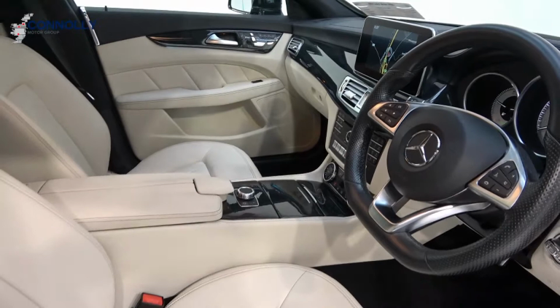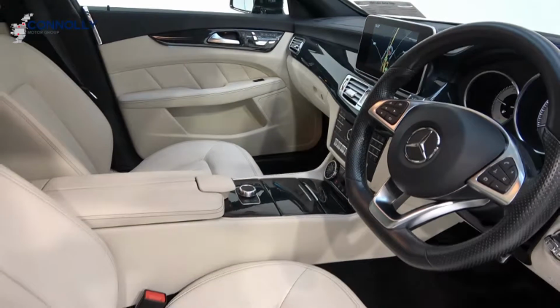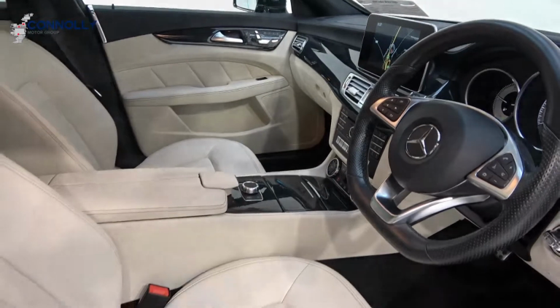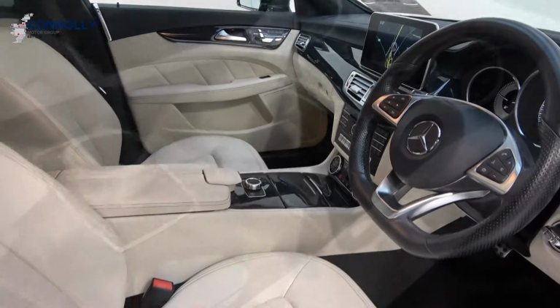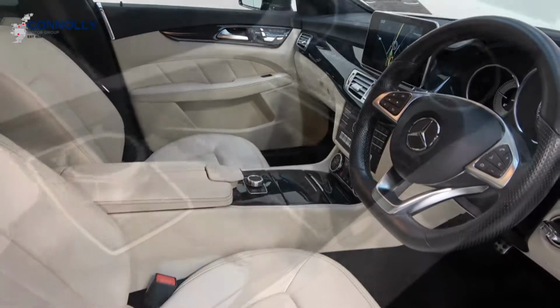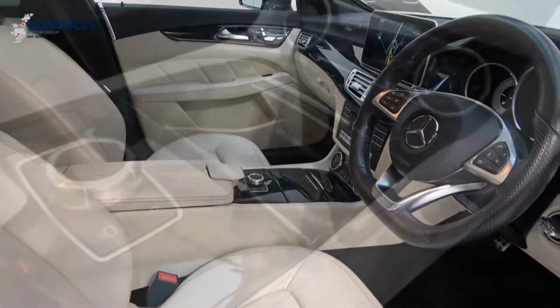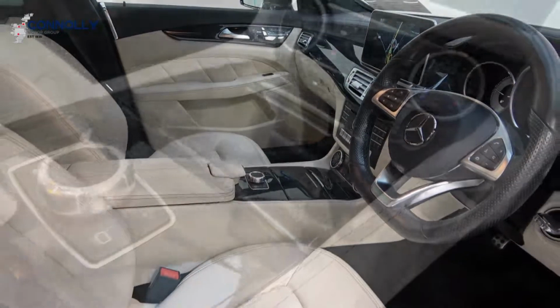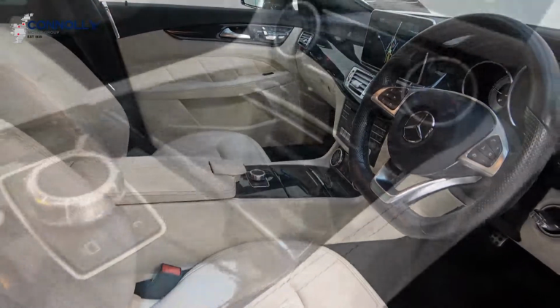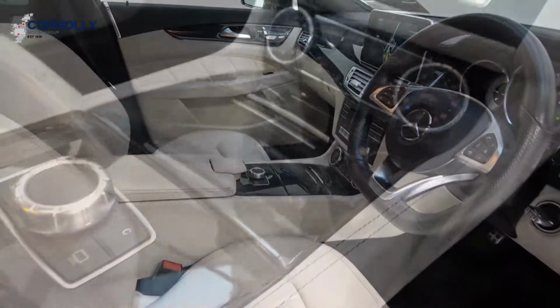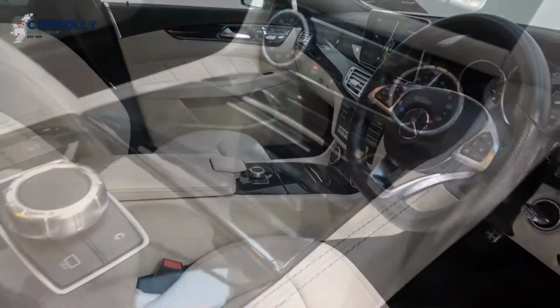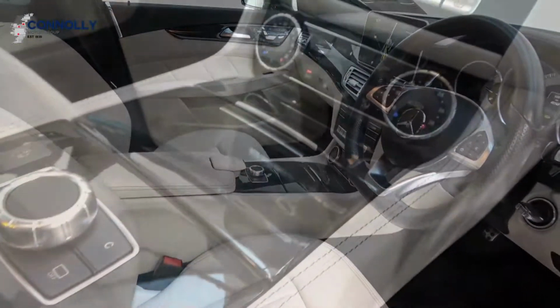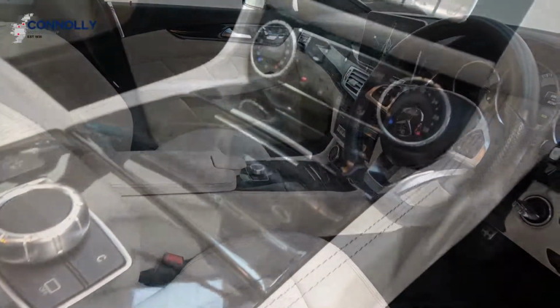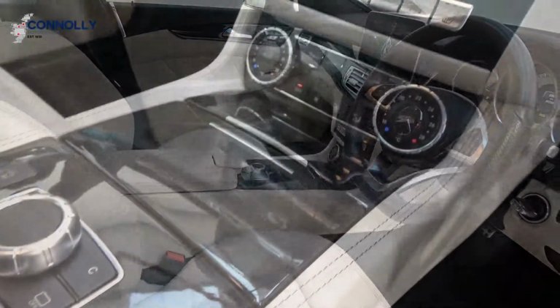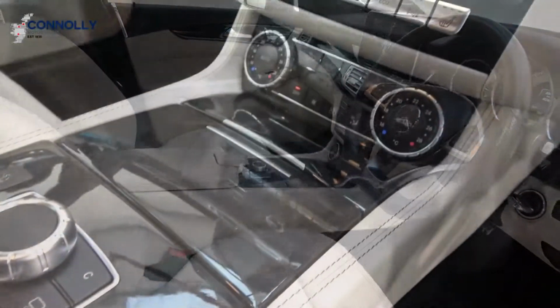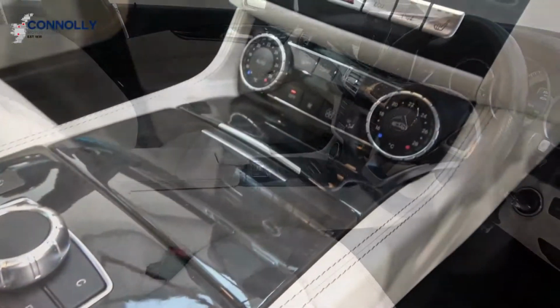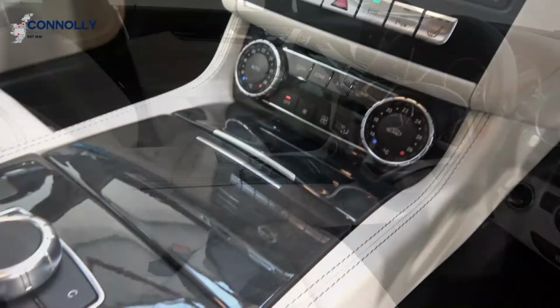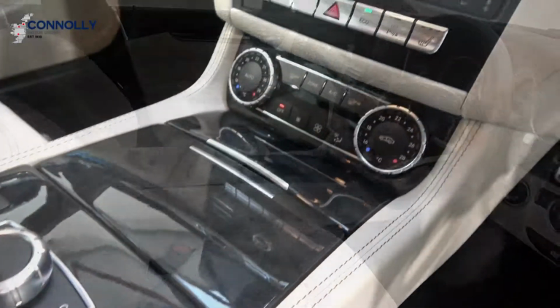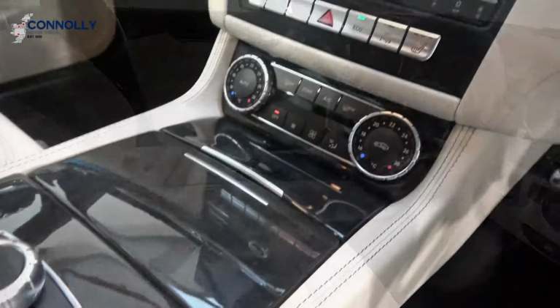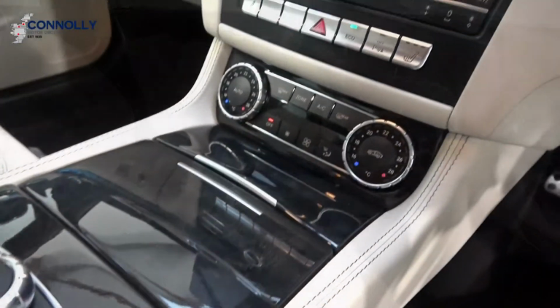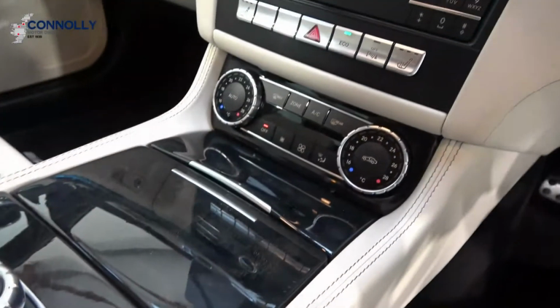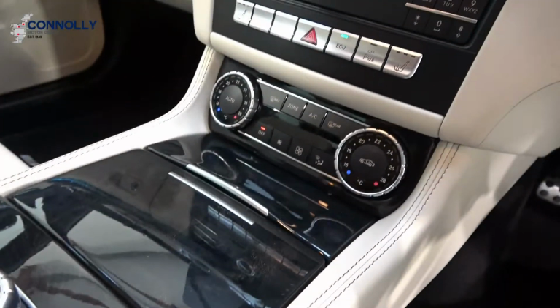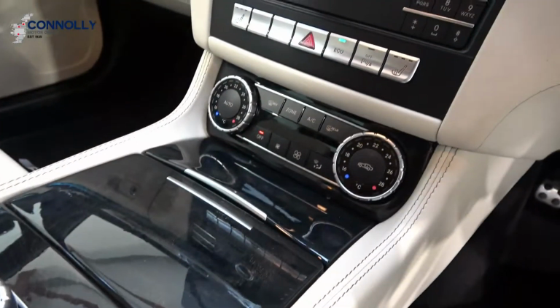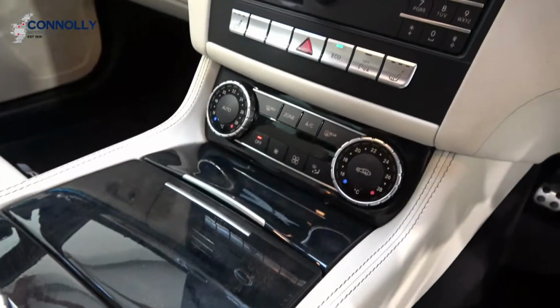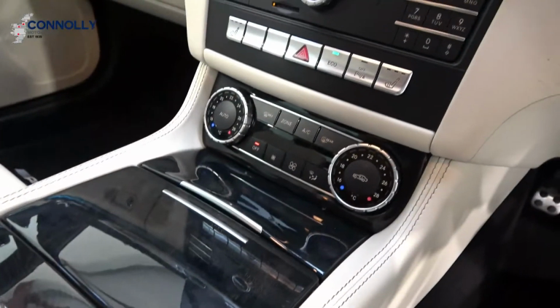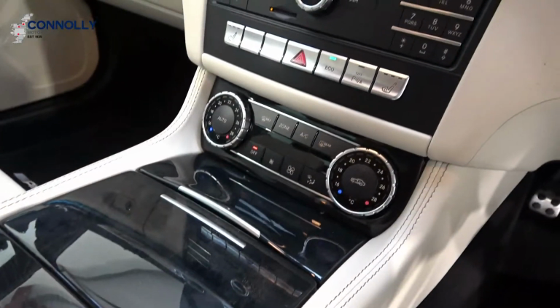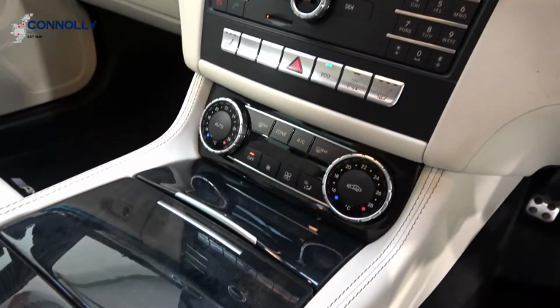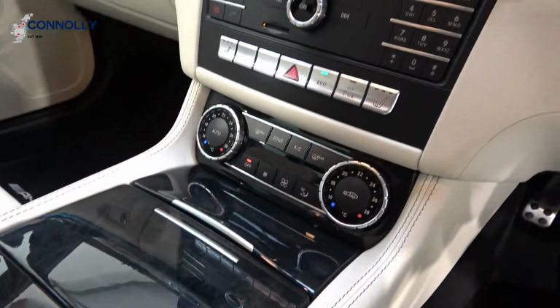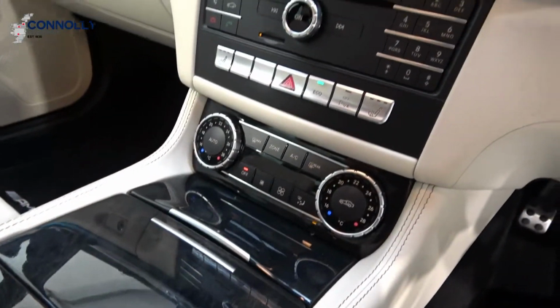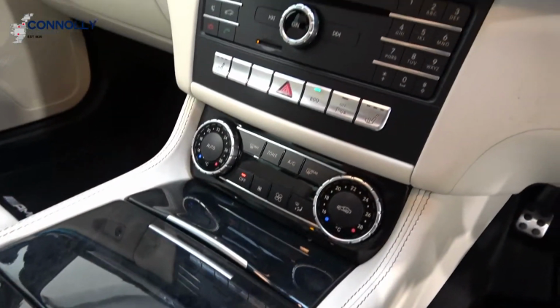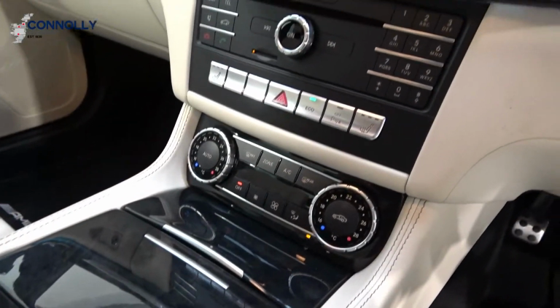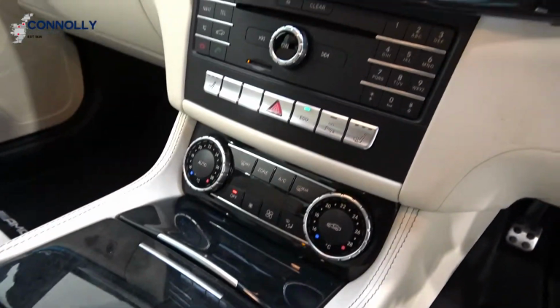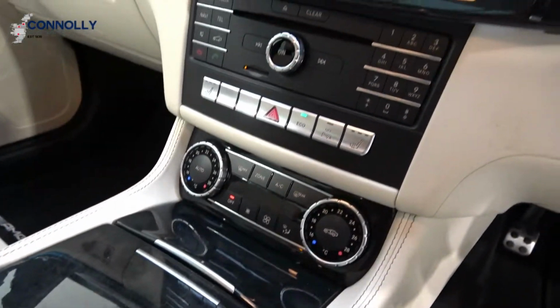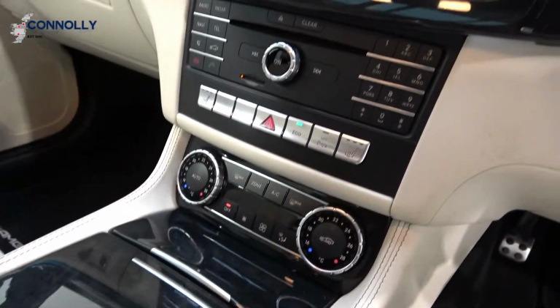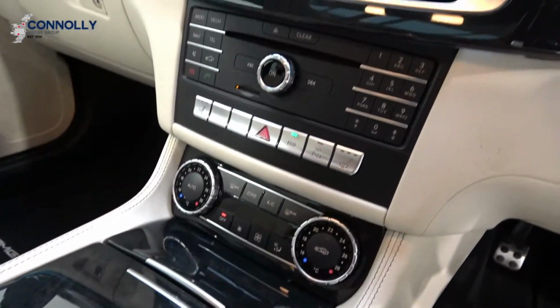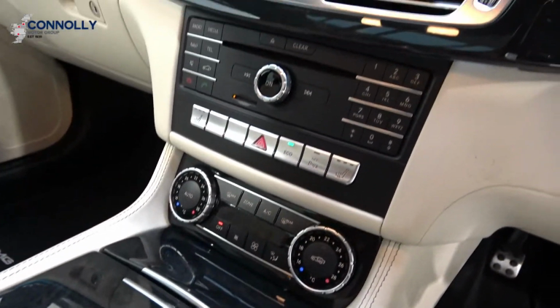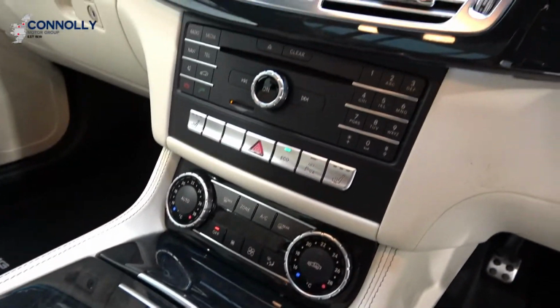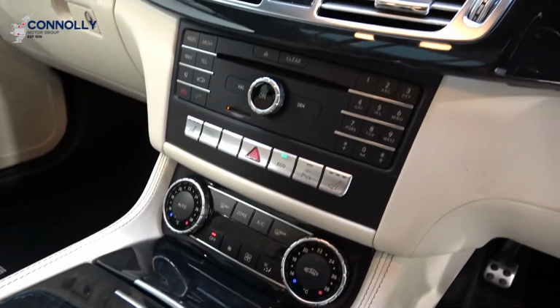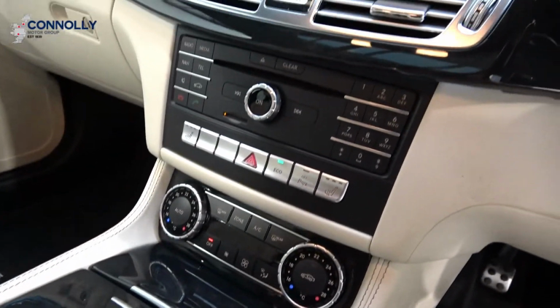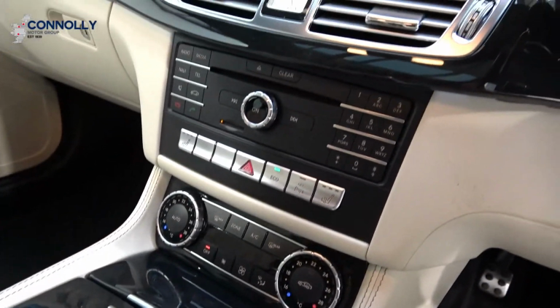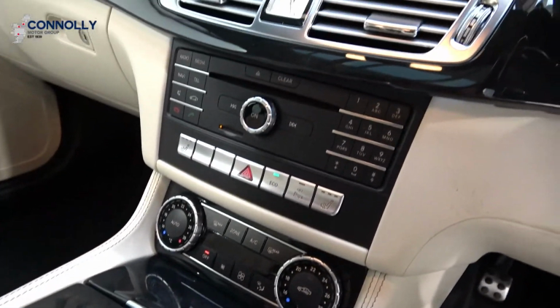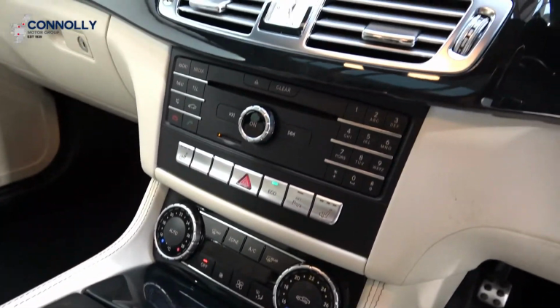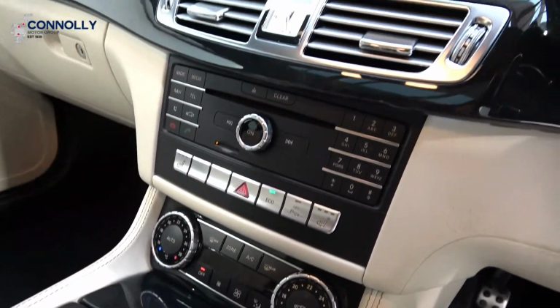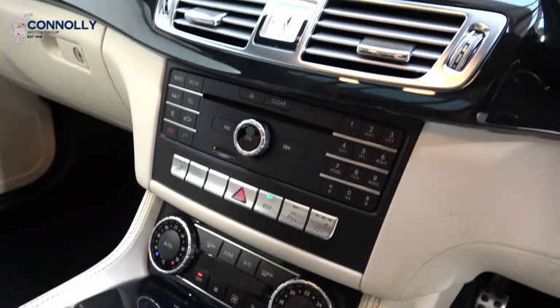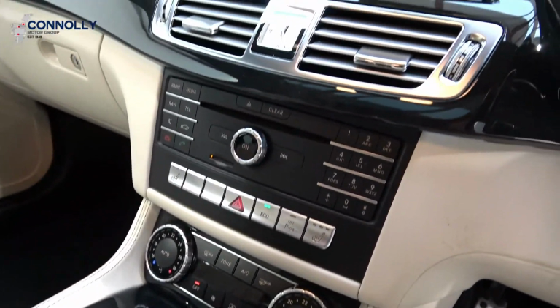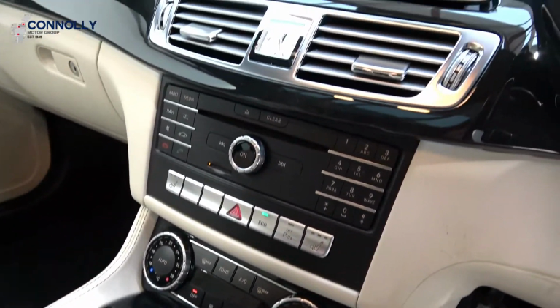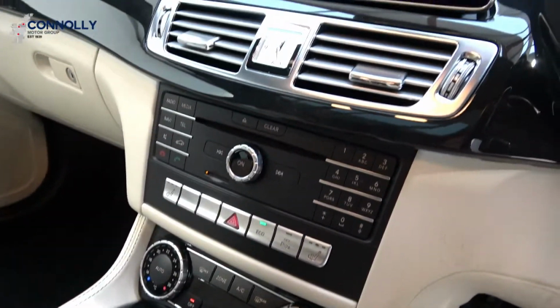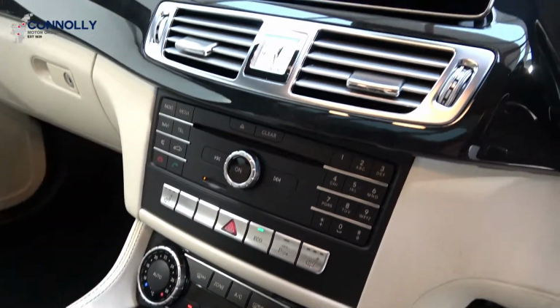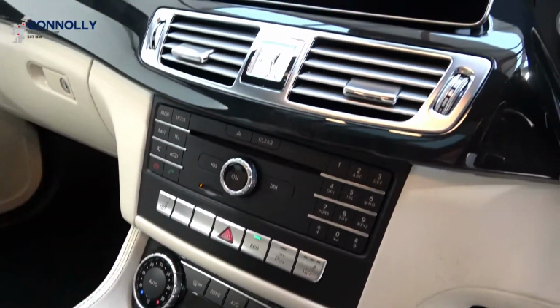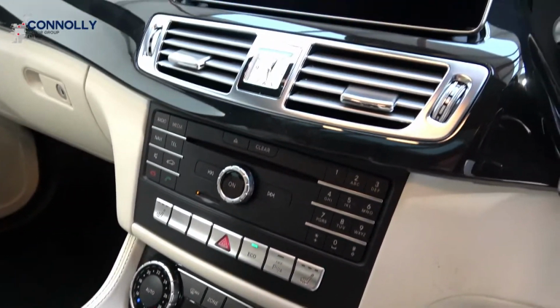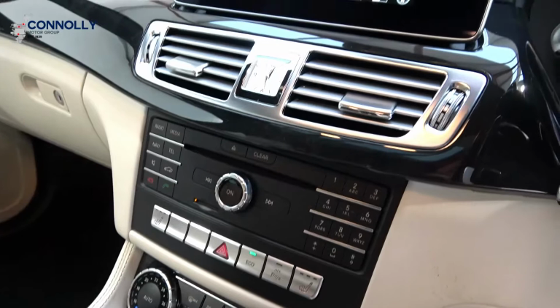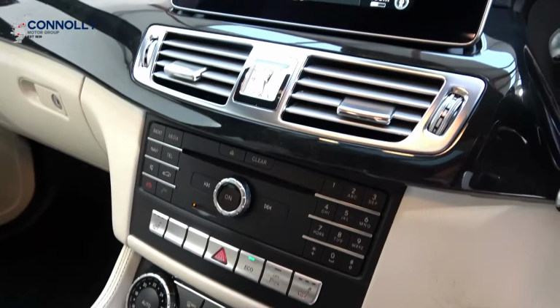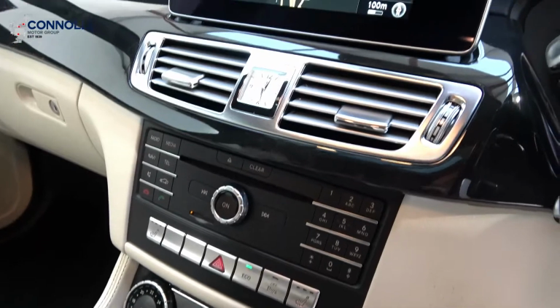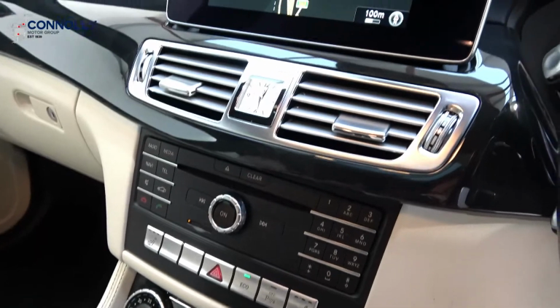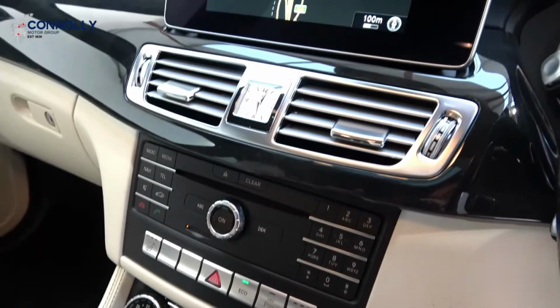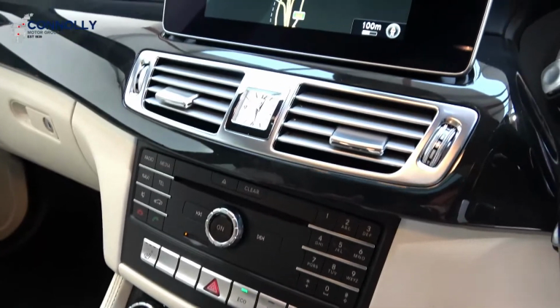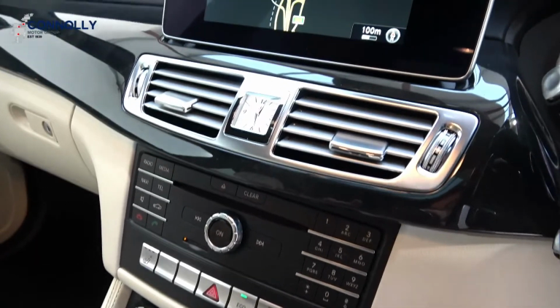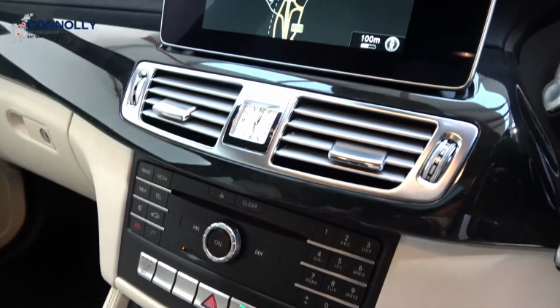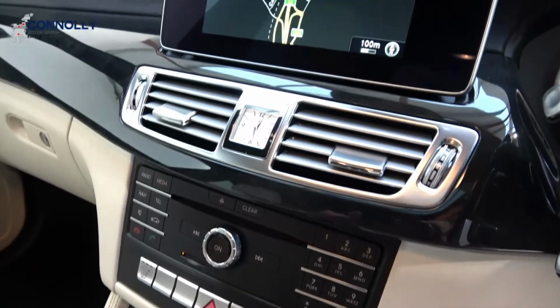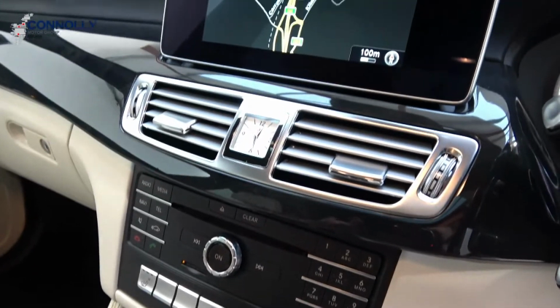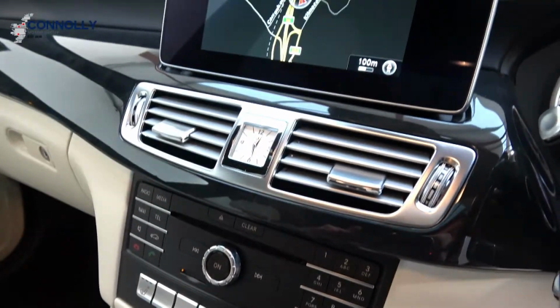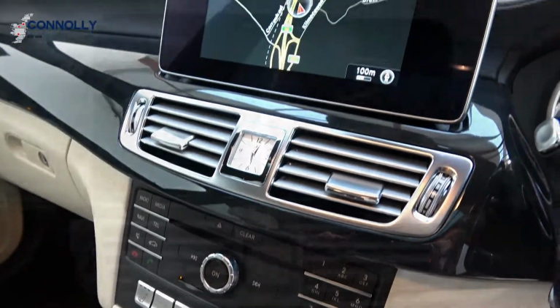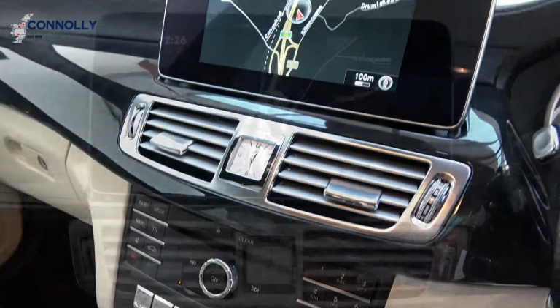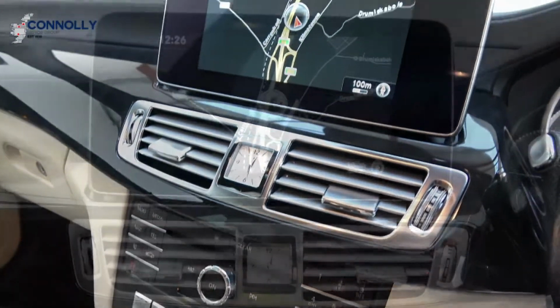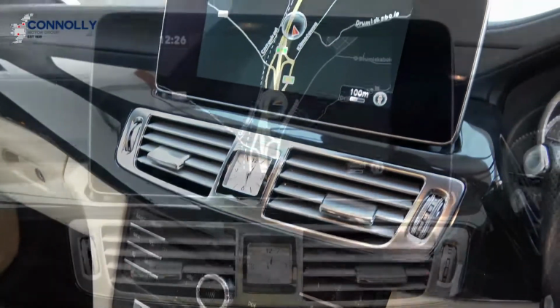For further details on this vehicle, please do not hesitate to contact our sales team on 071 910 6900.